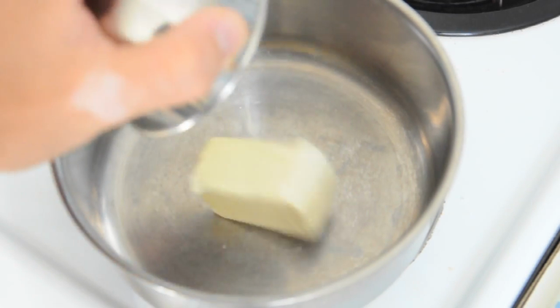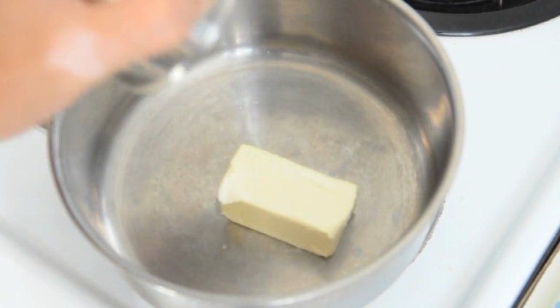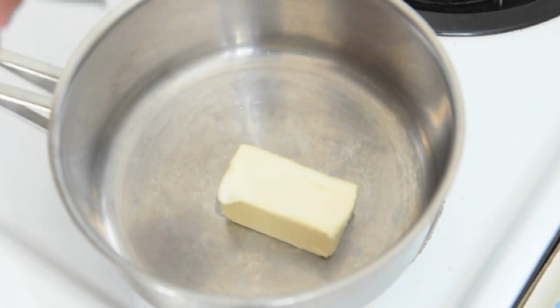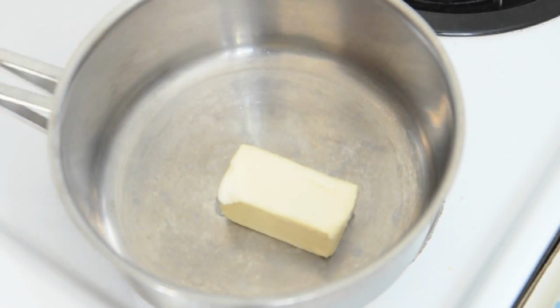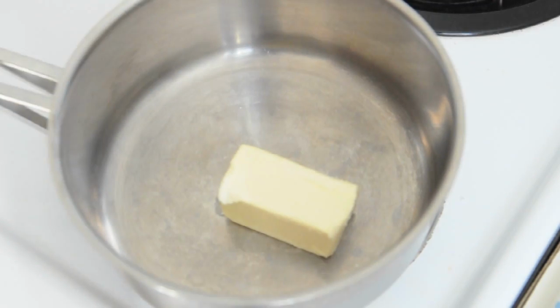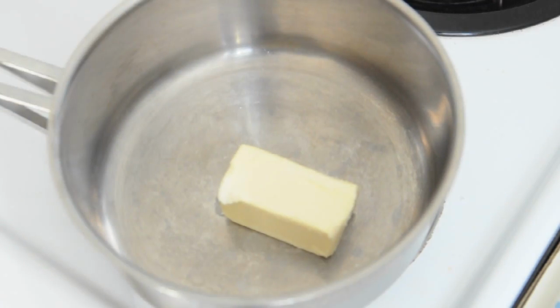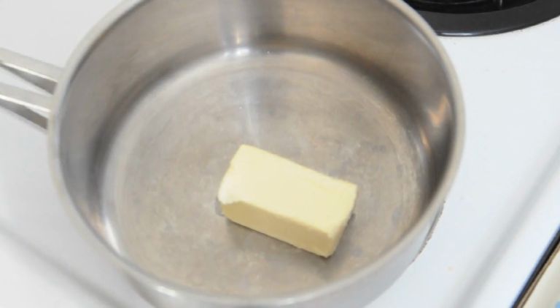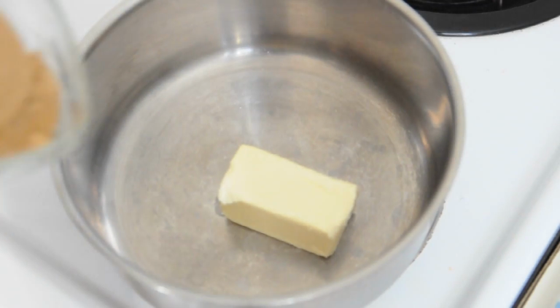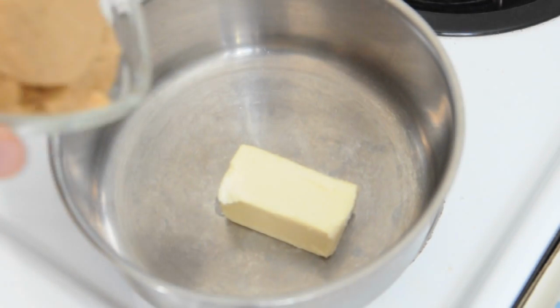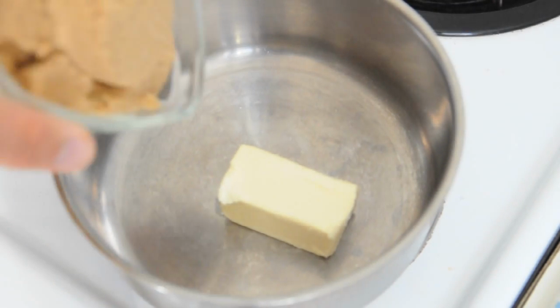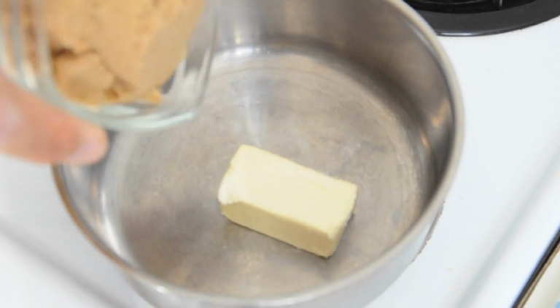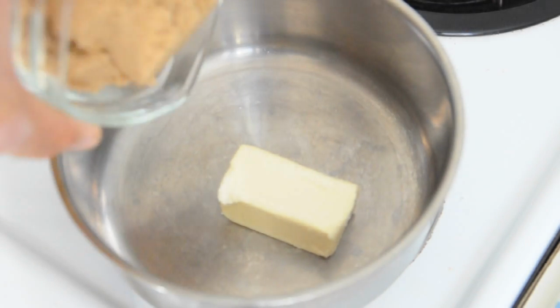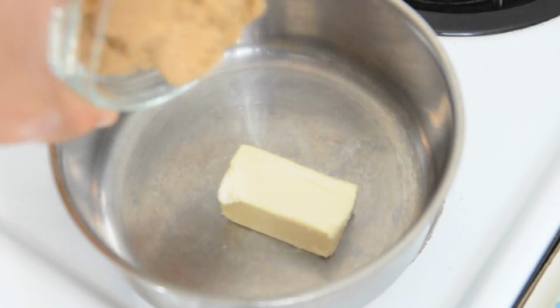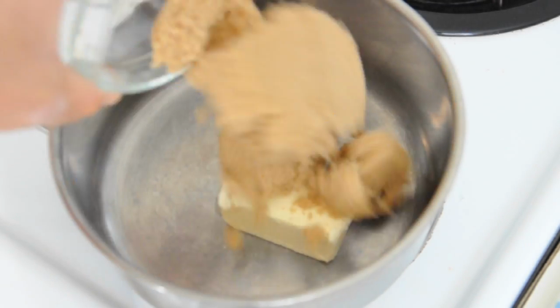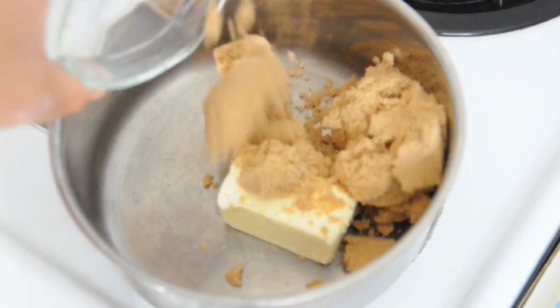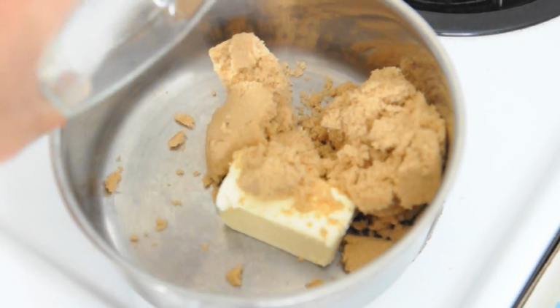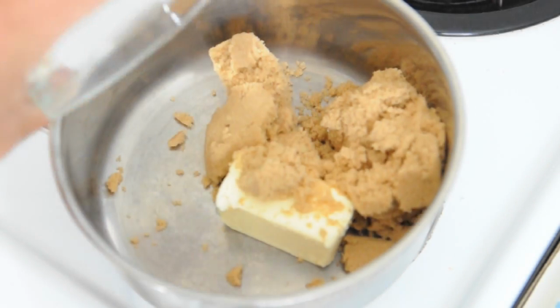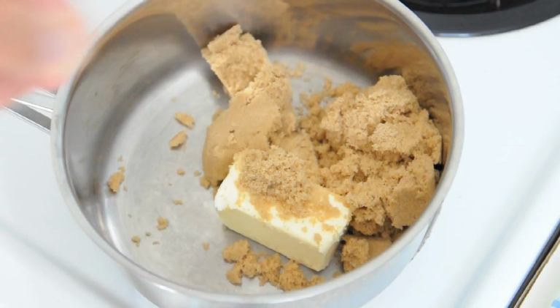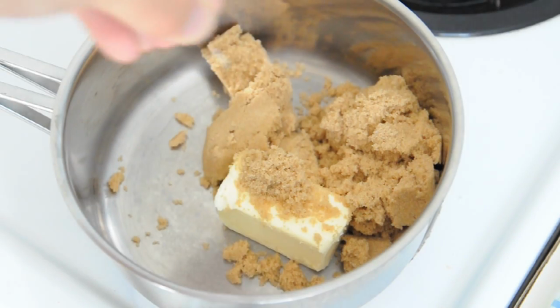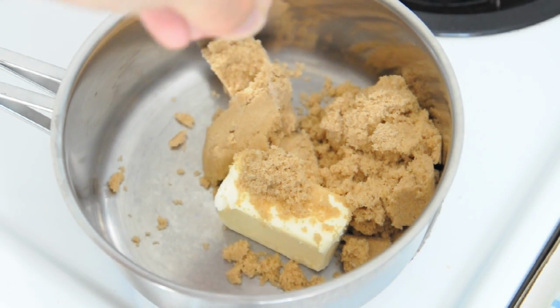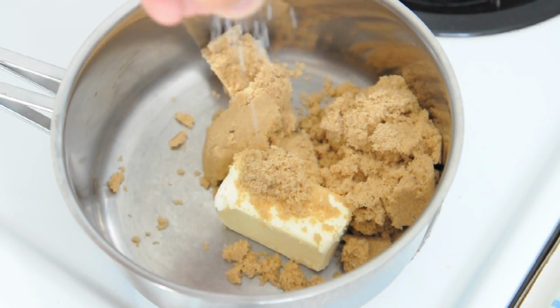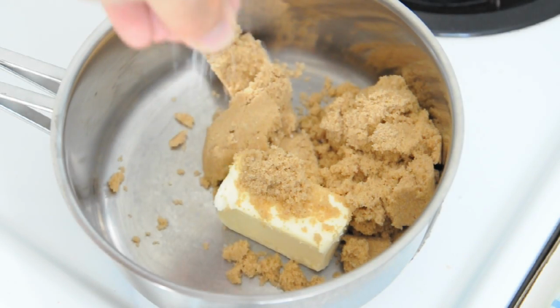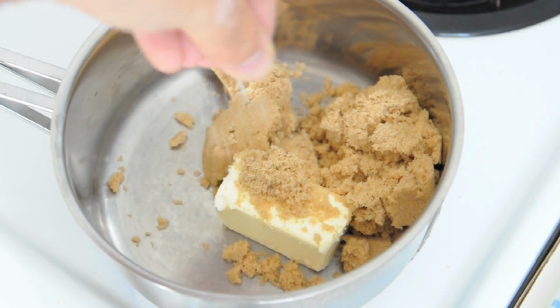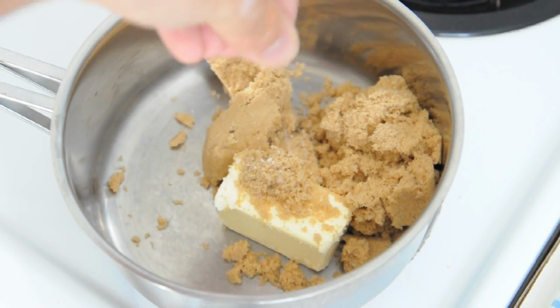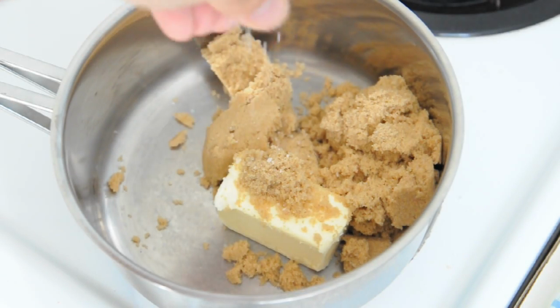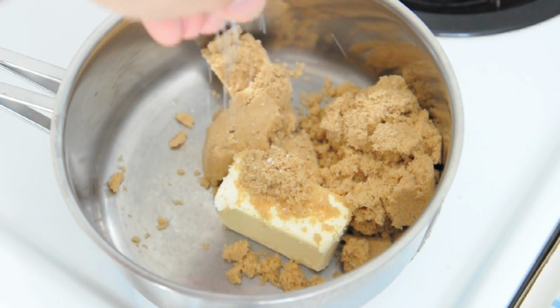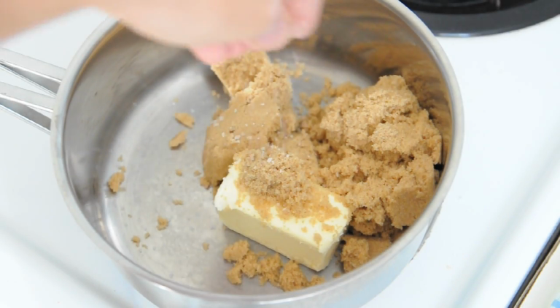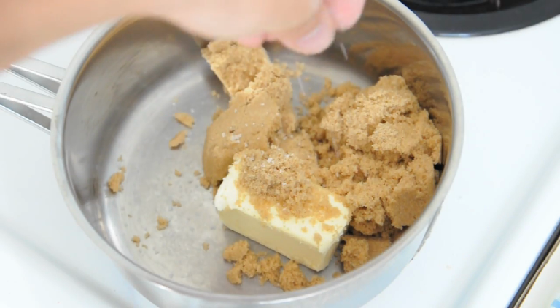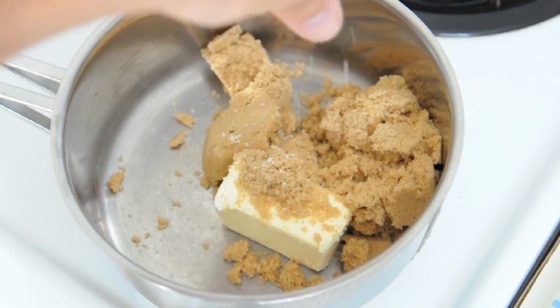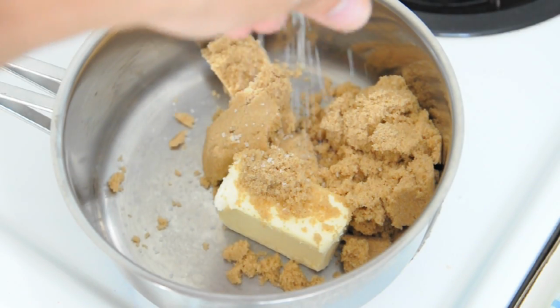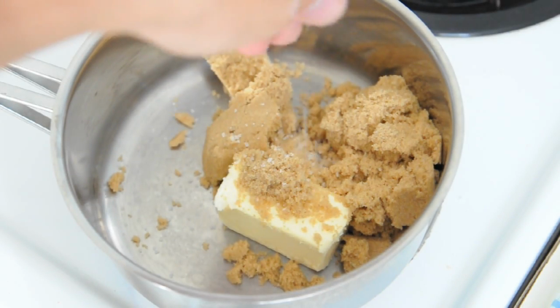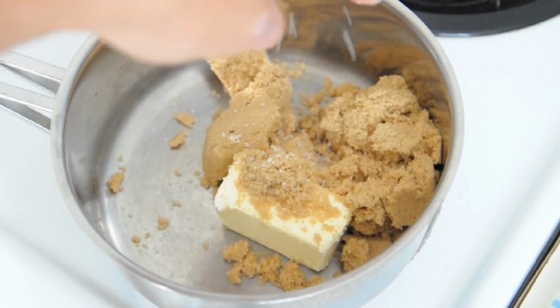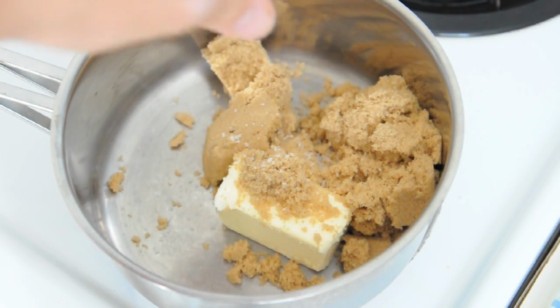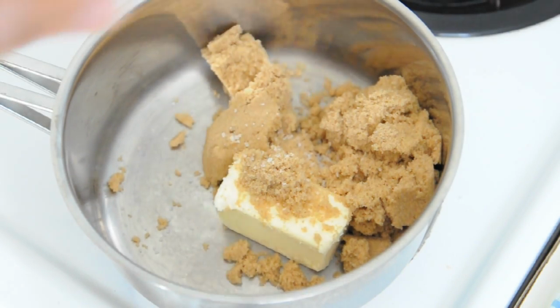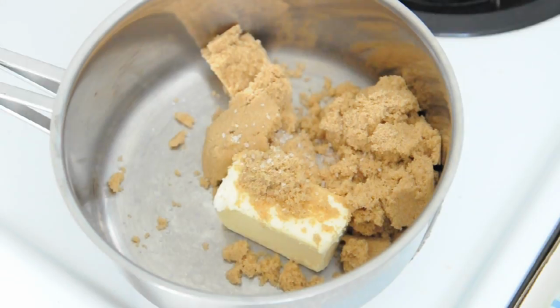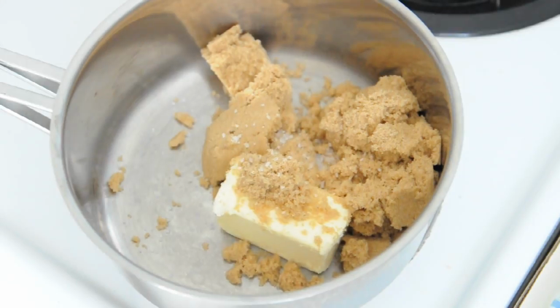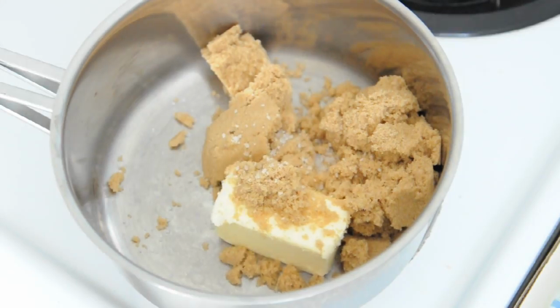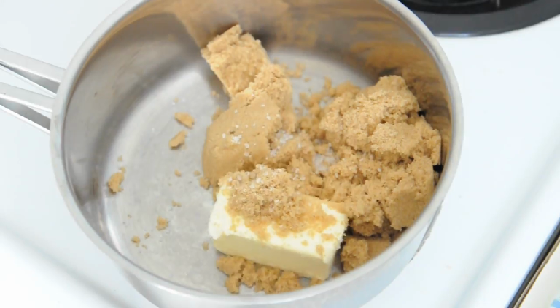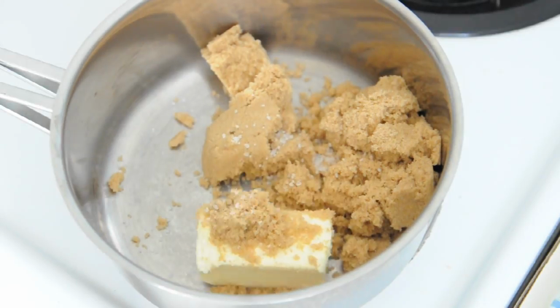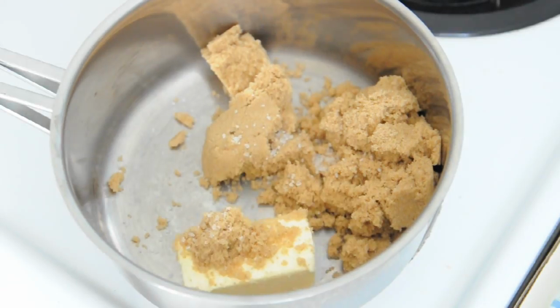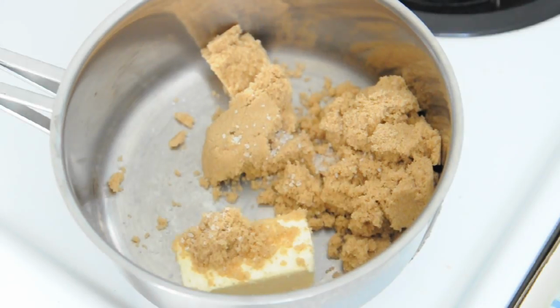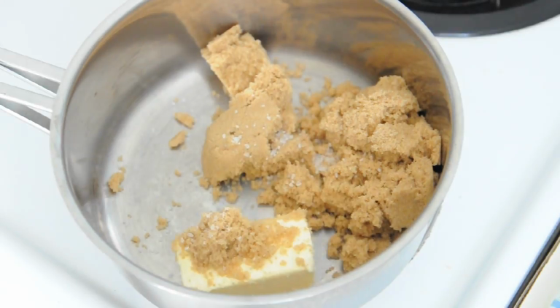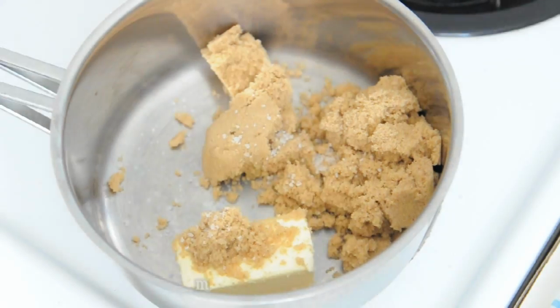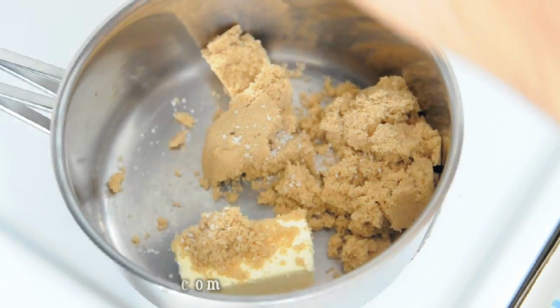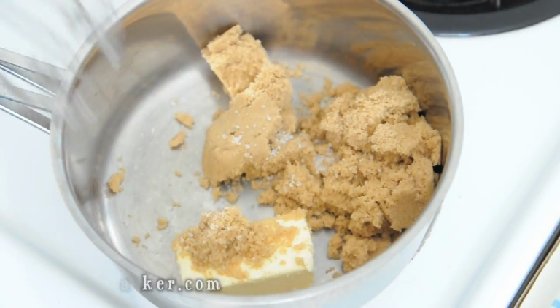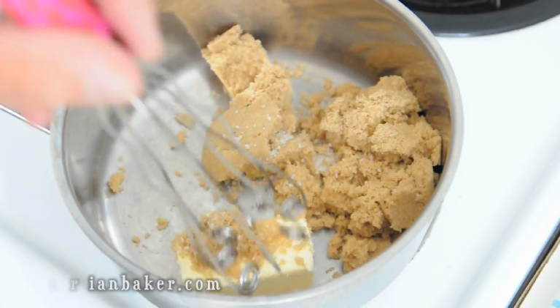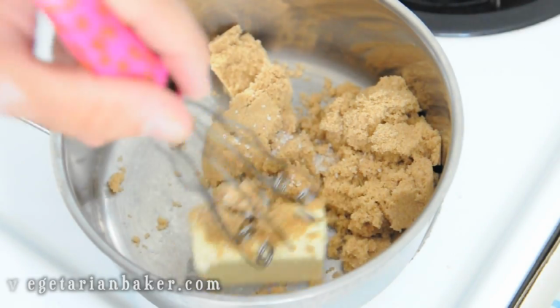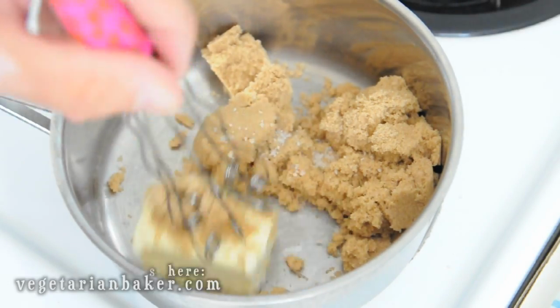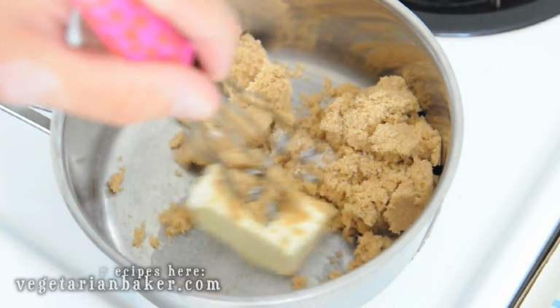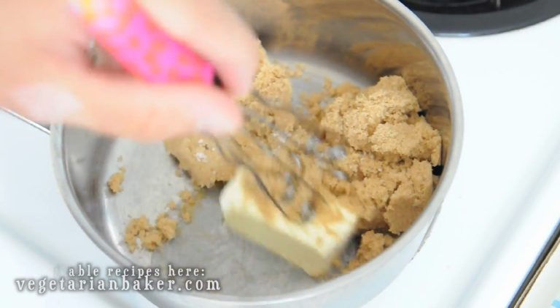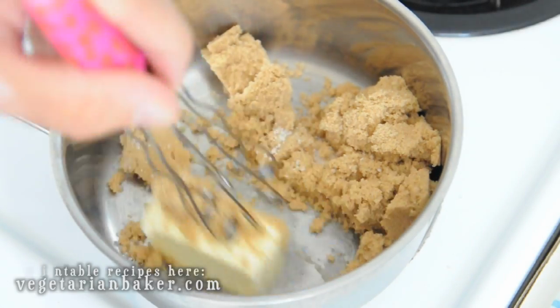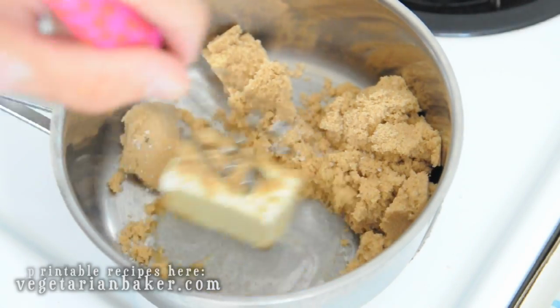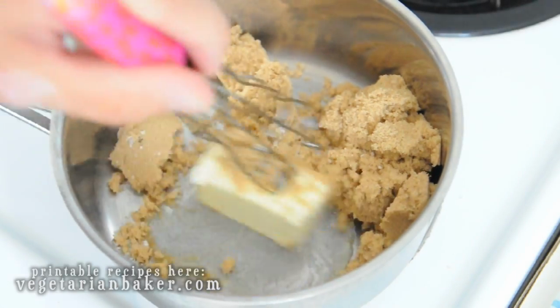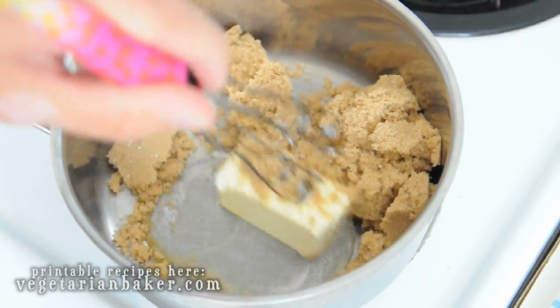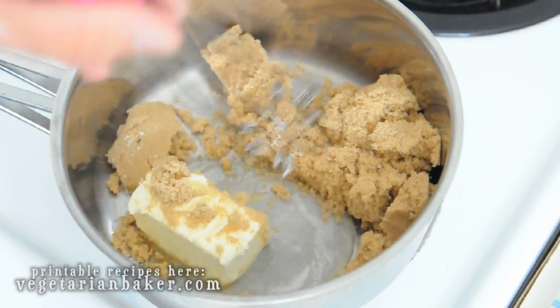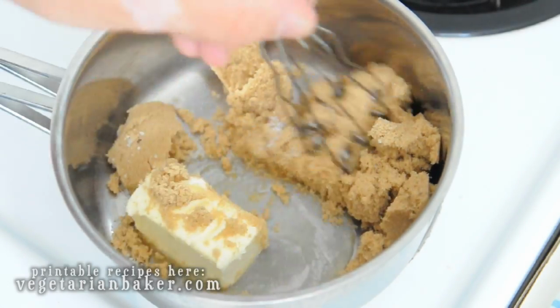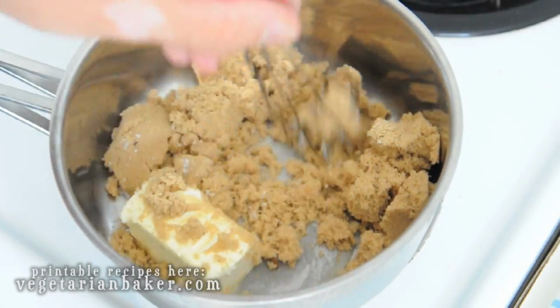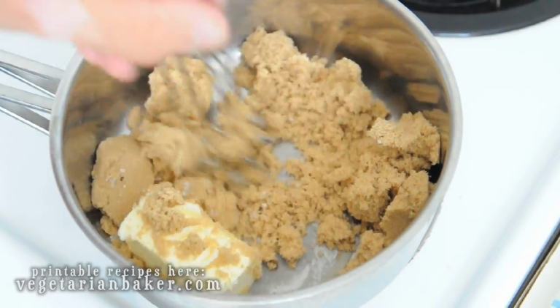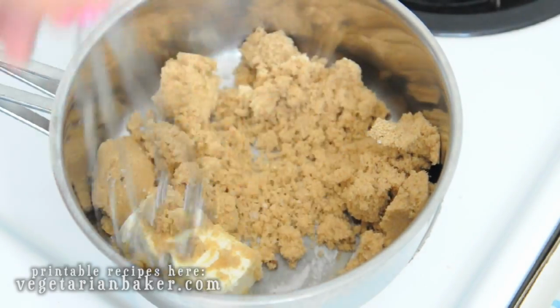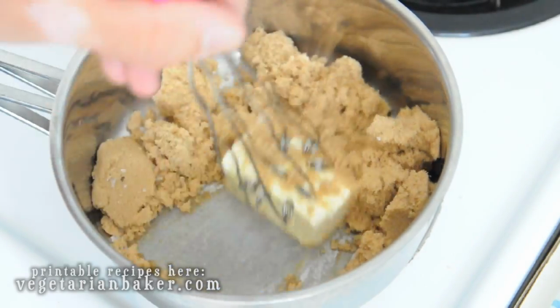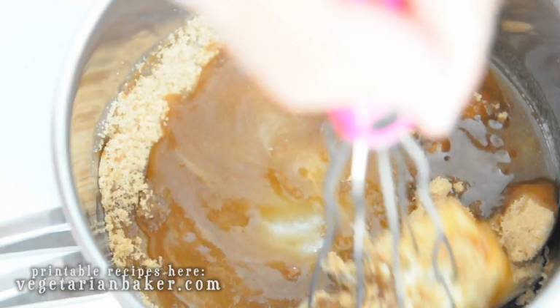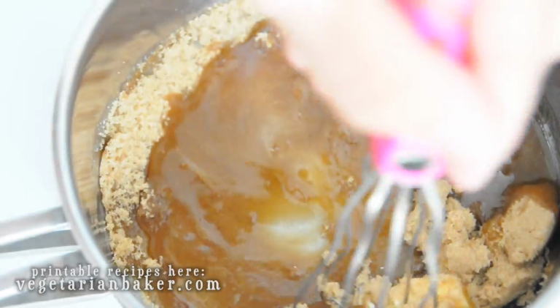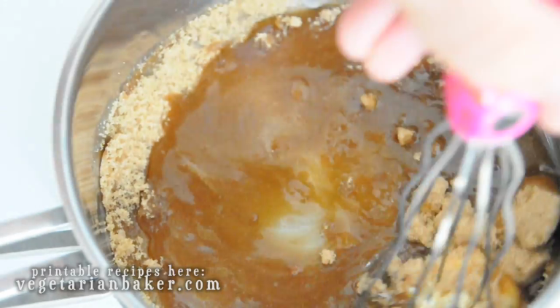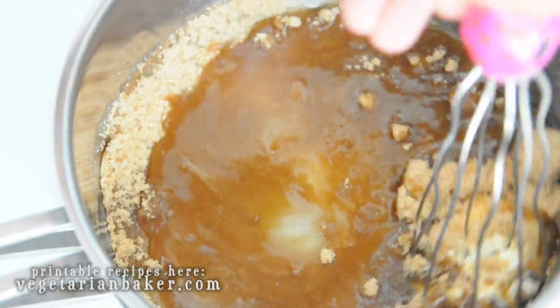To start off, add the butter, brown sugar, and salt to a medium saucepan and heat on medium heat until everything is mixed together and melted.